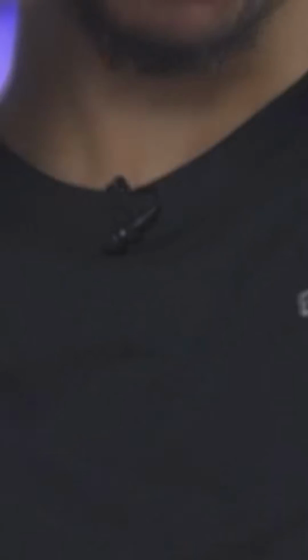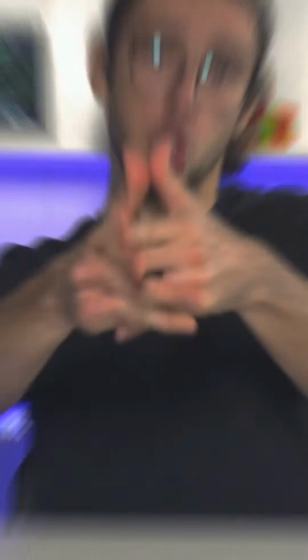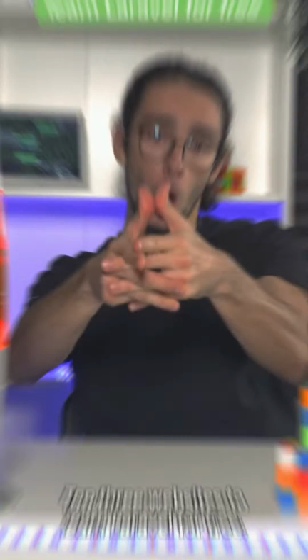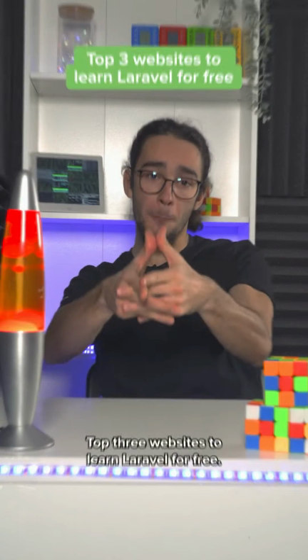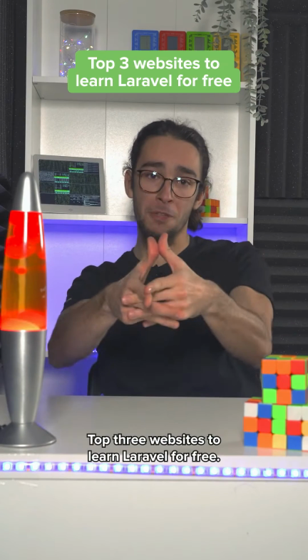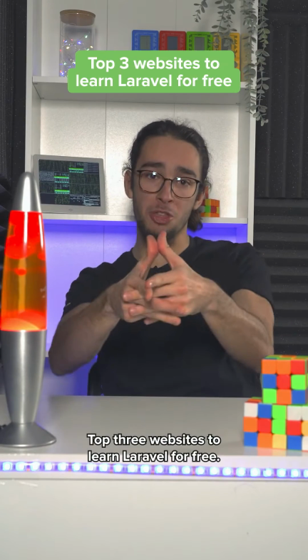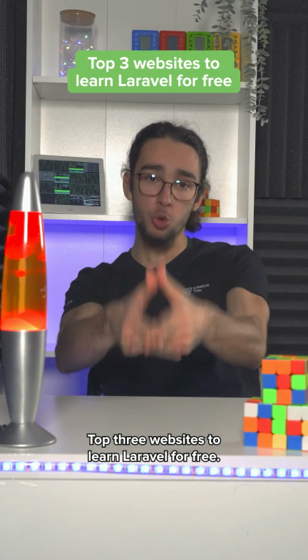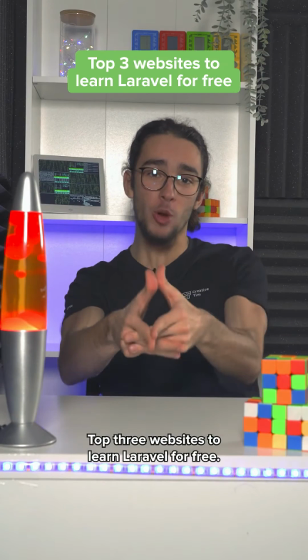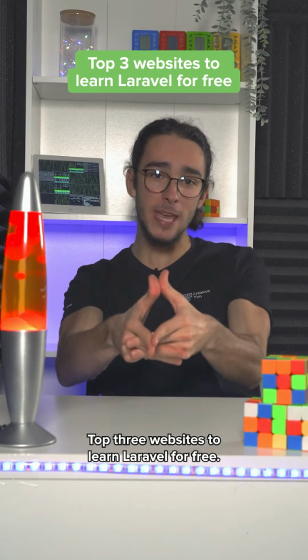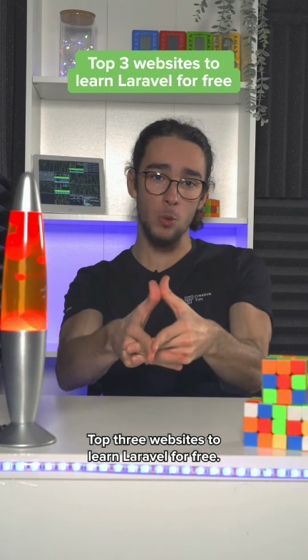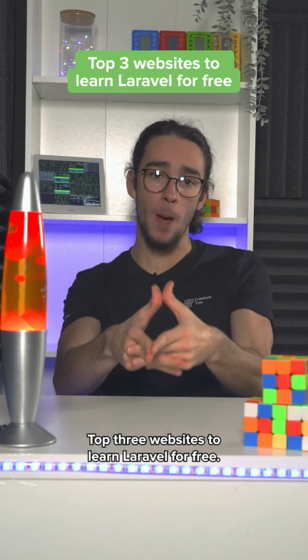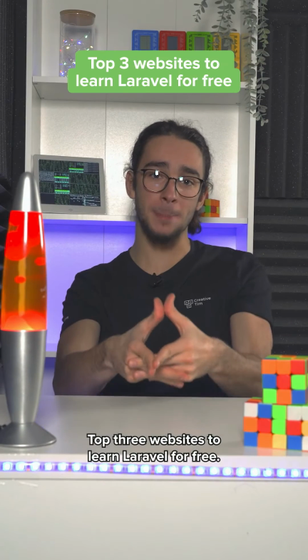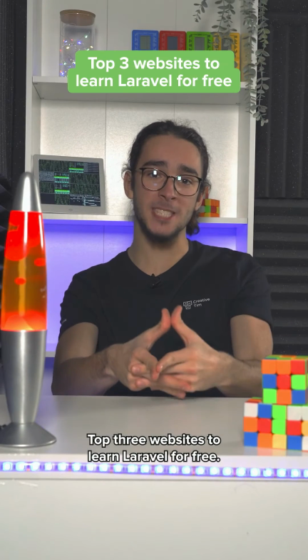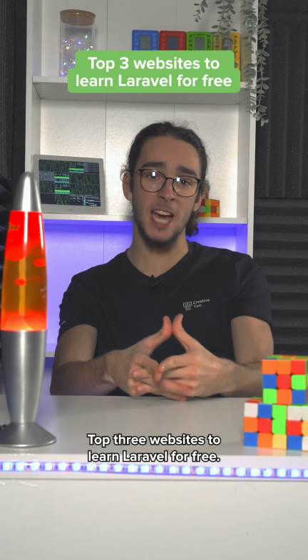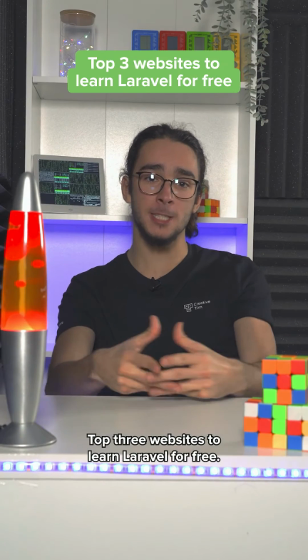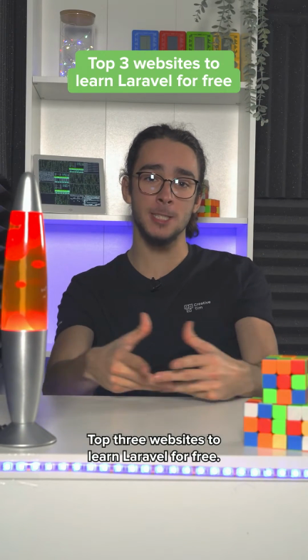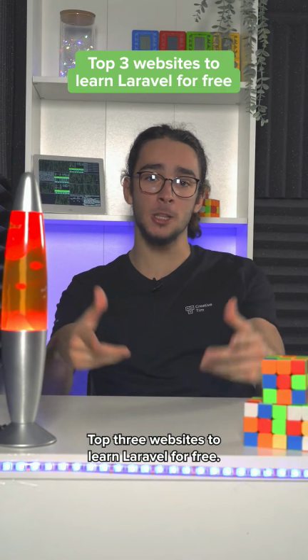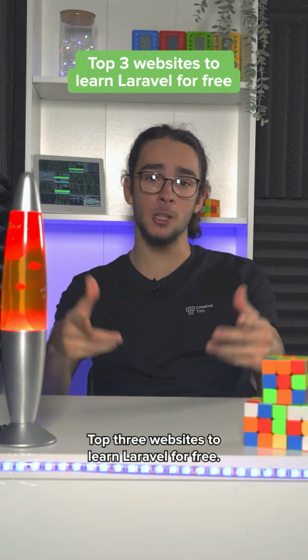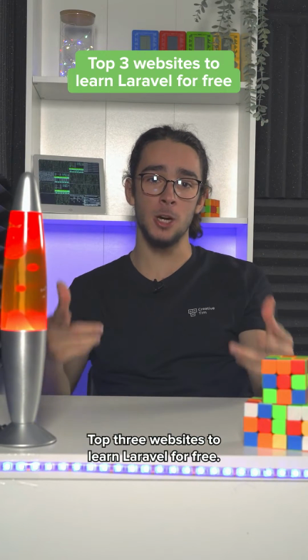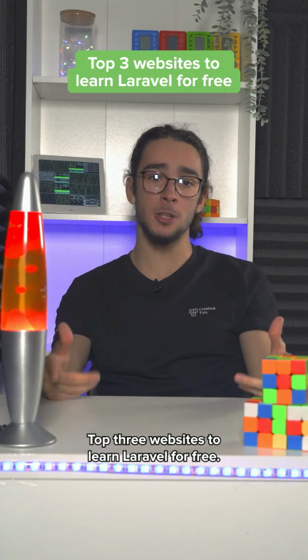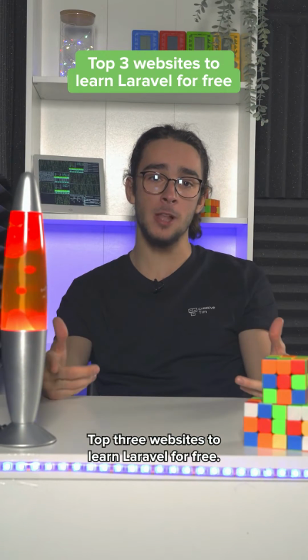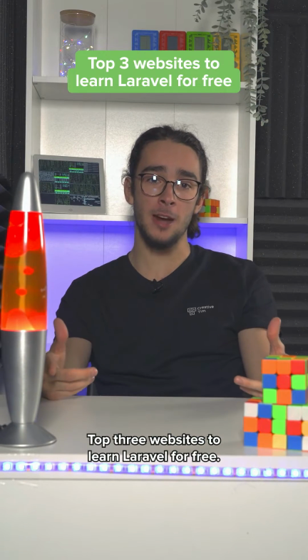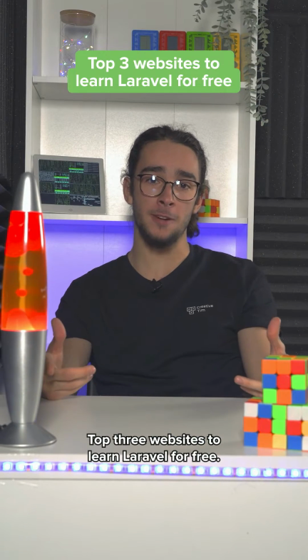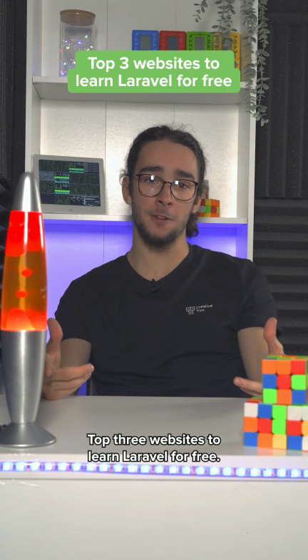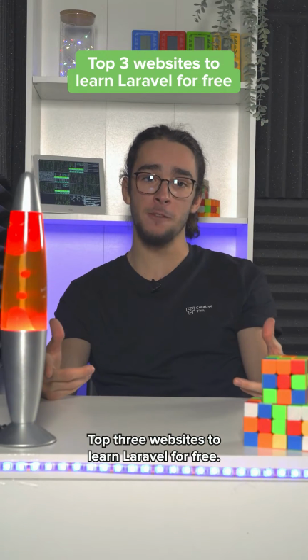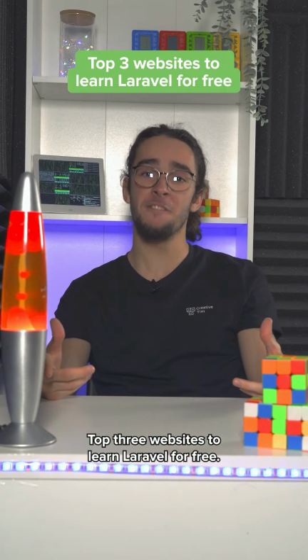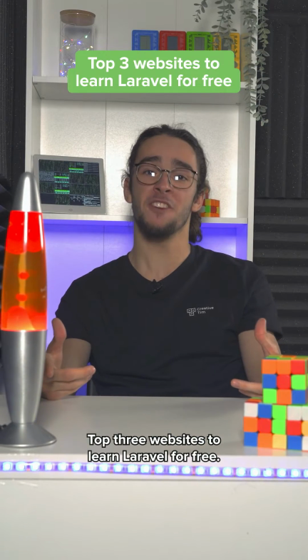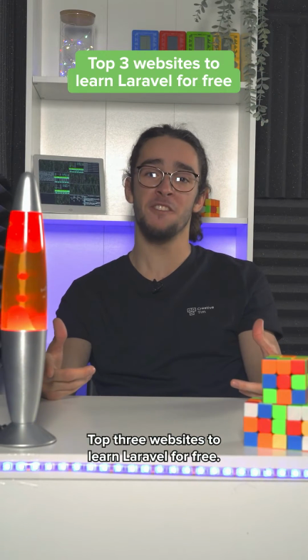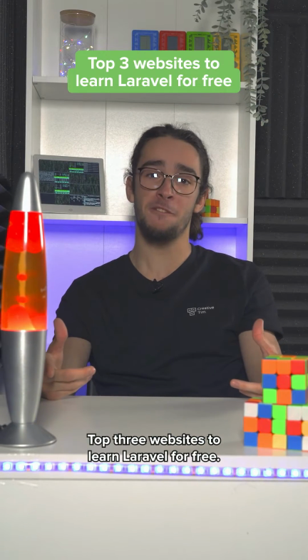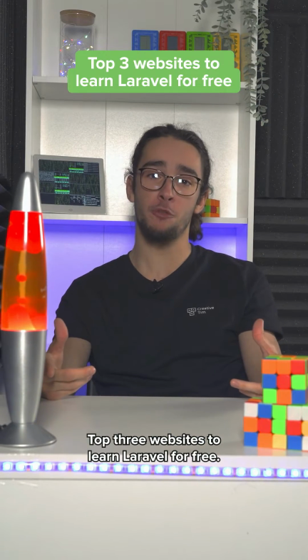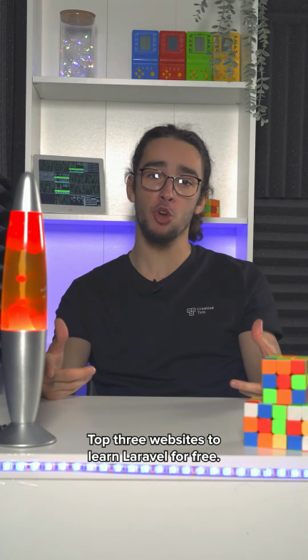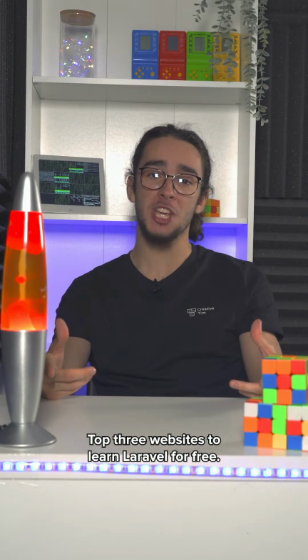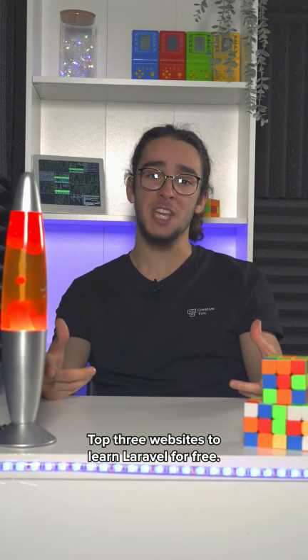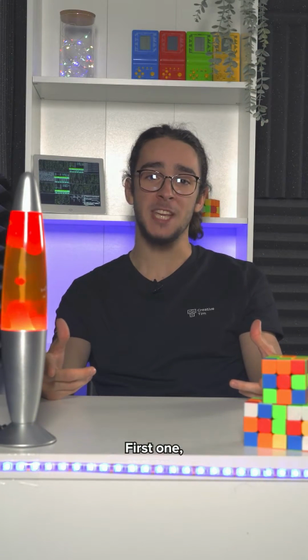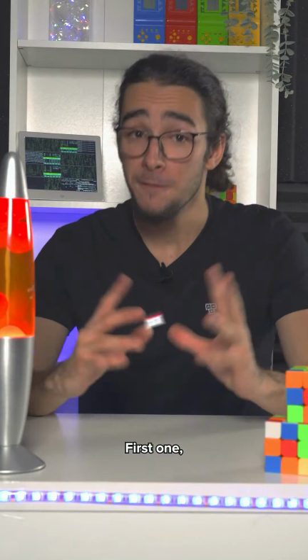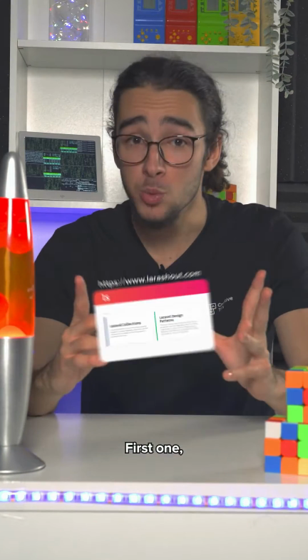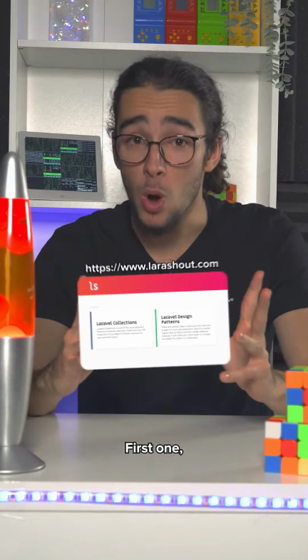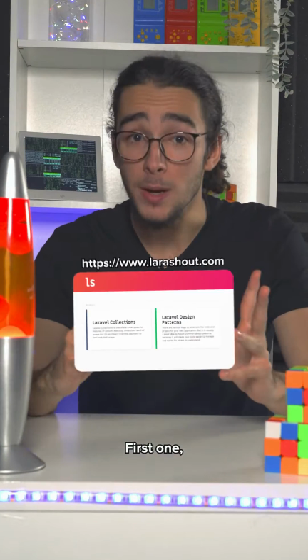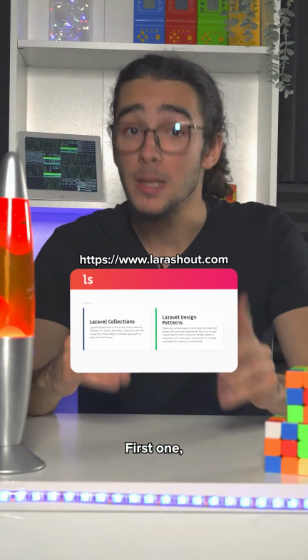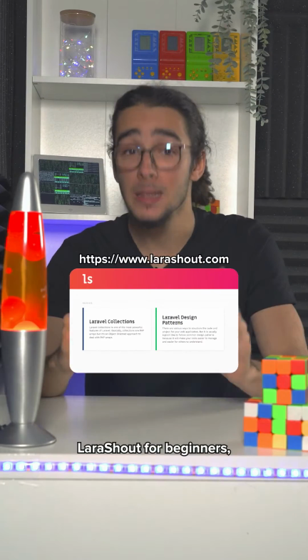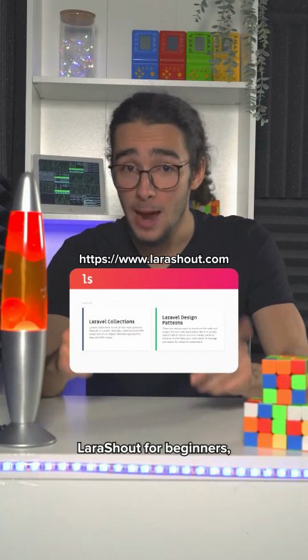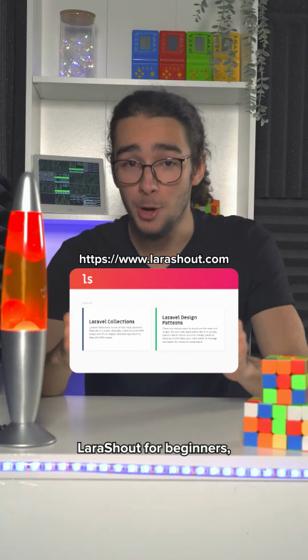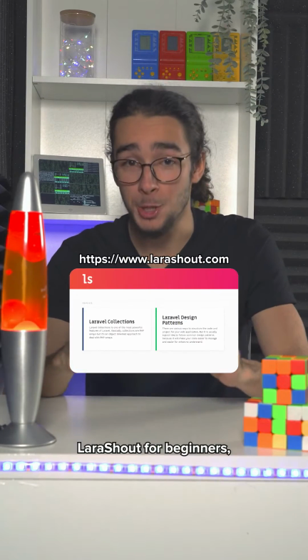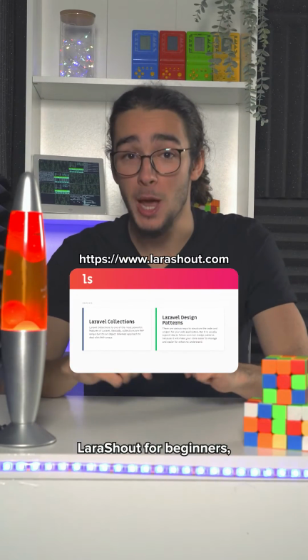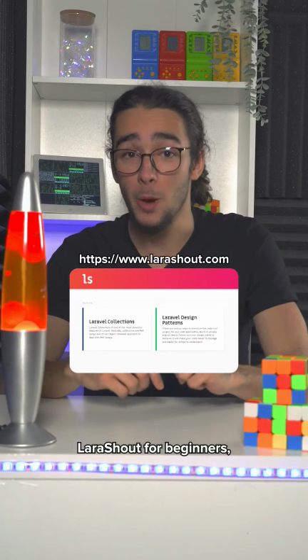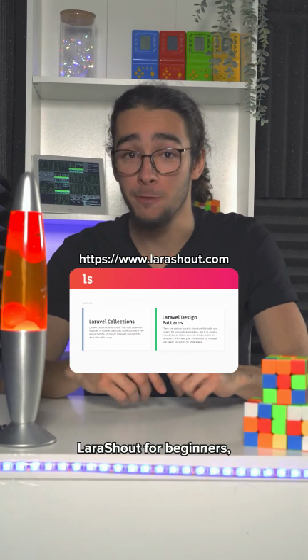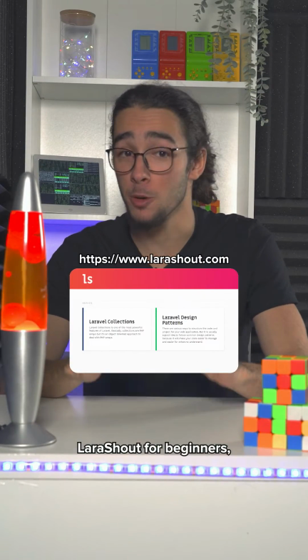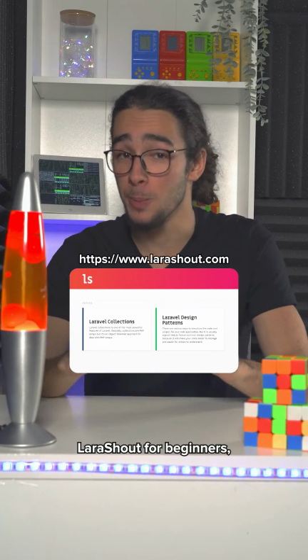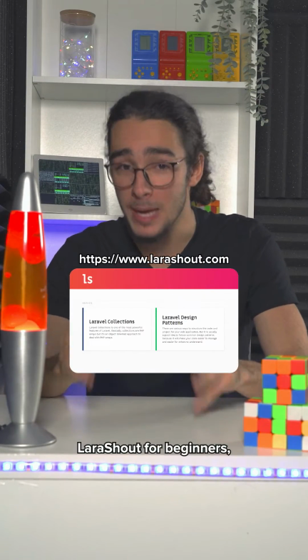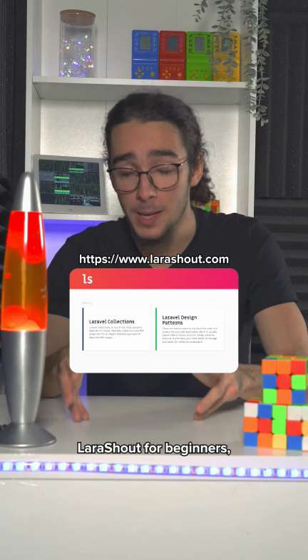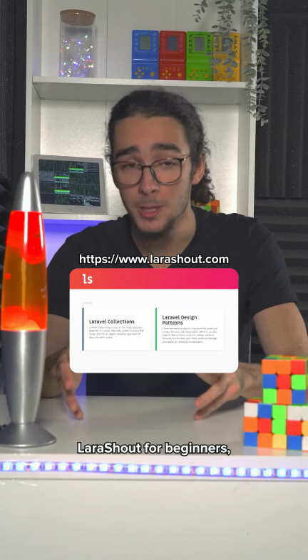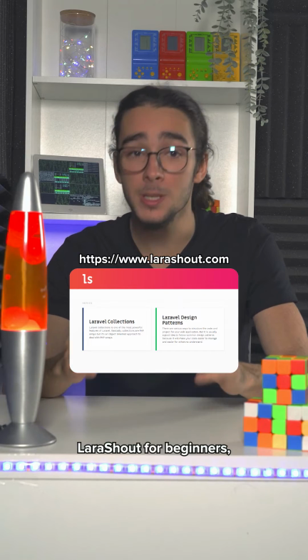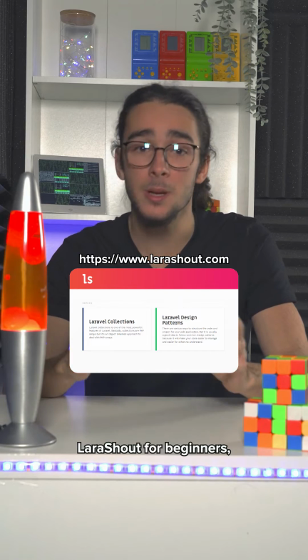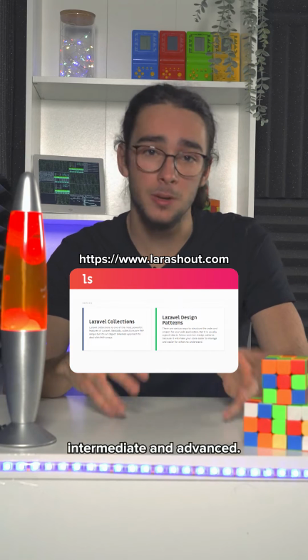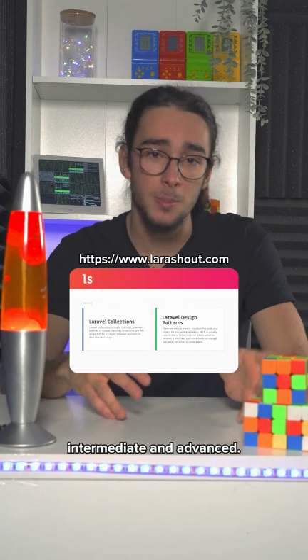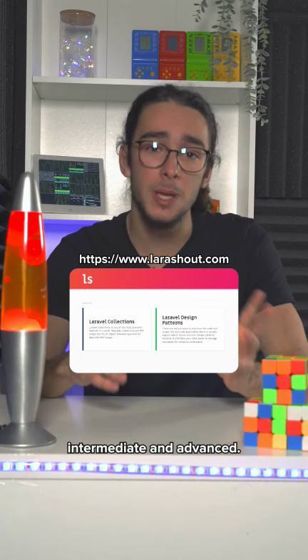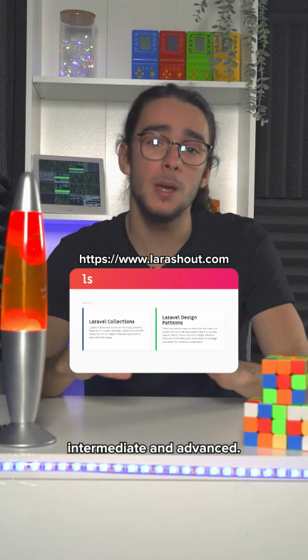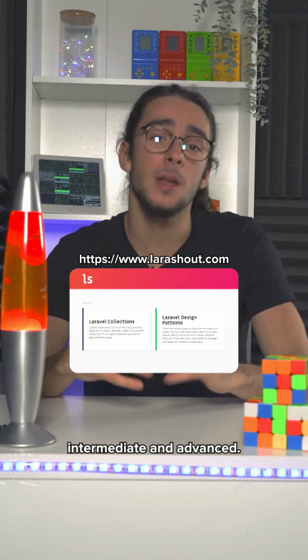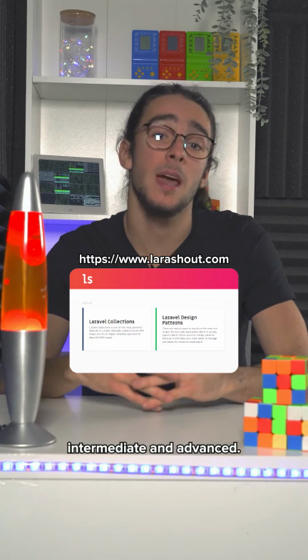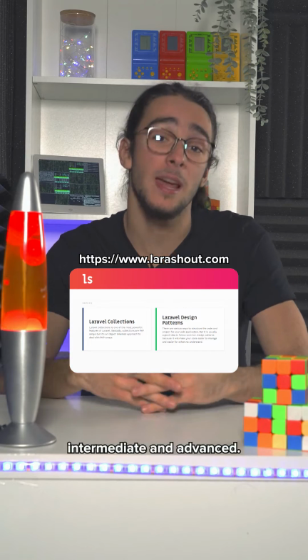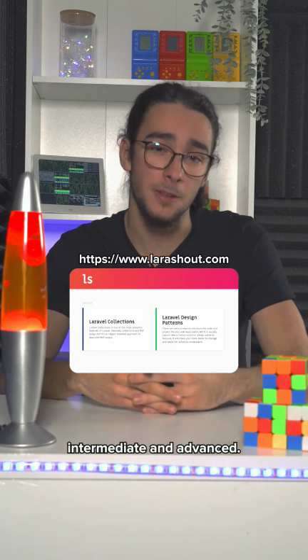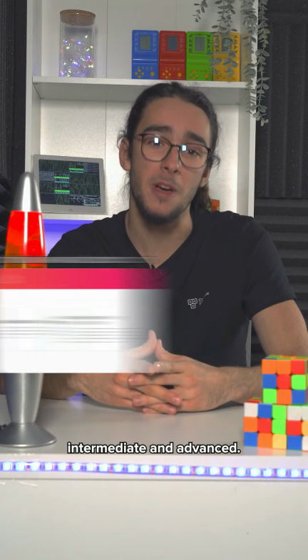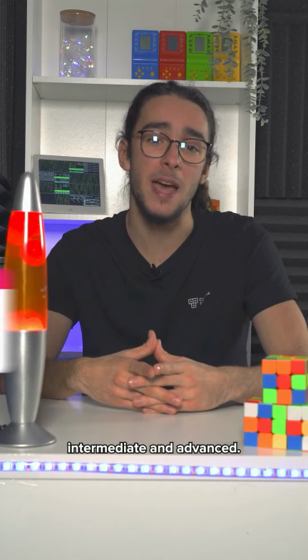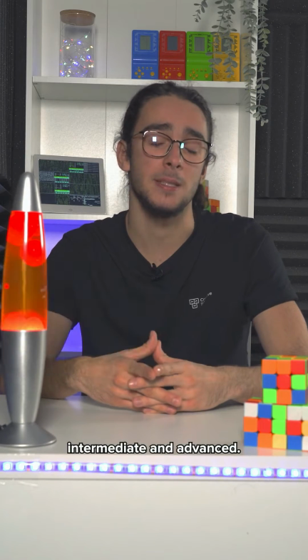Top three websites to learn Laravel for free. First one: LaraShower, for beginners, intermediate, and advanced.